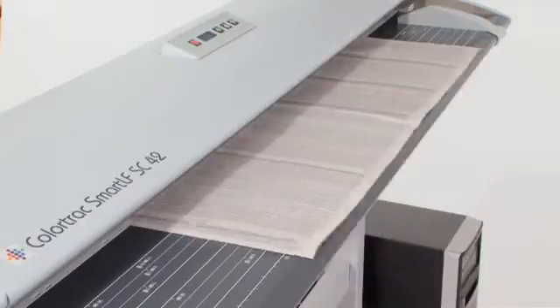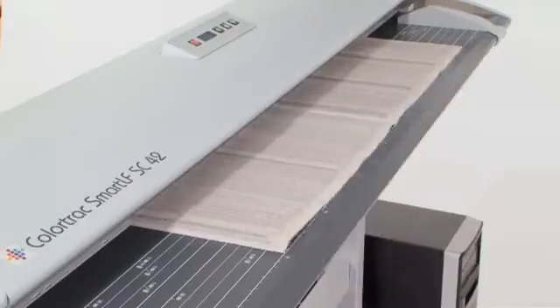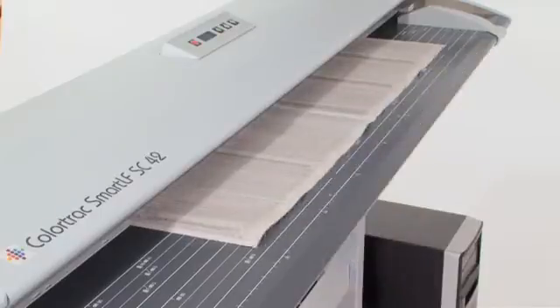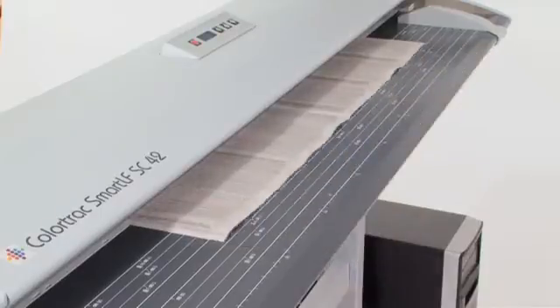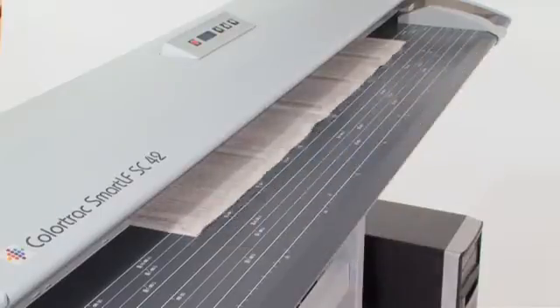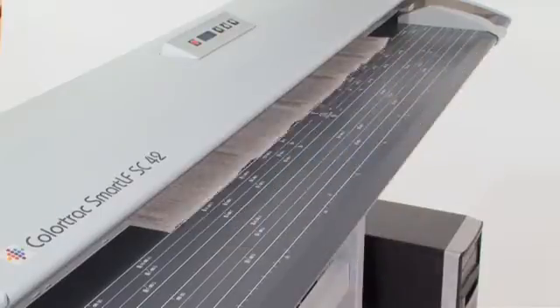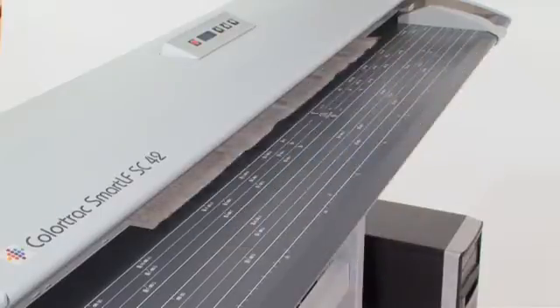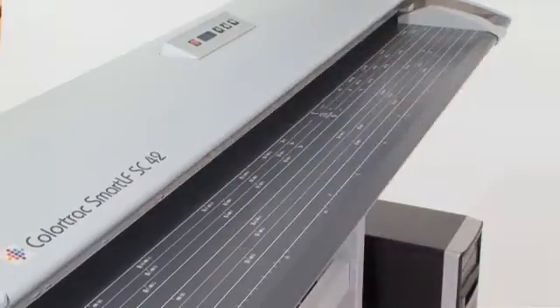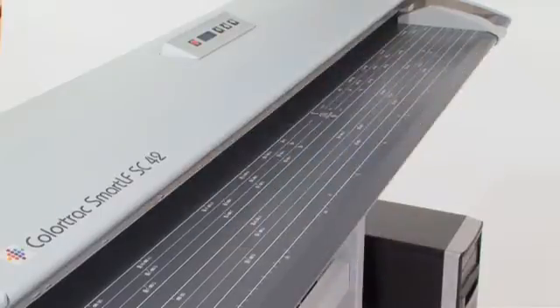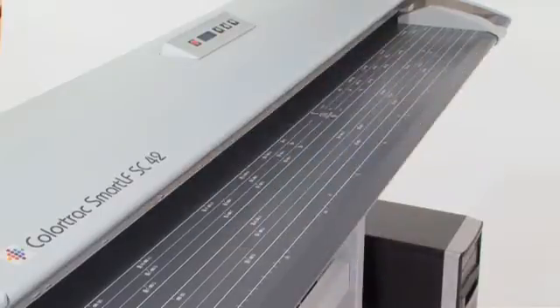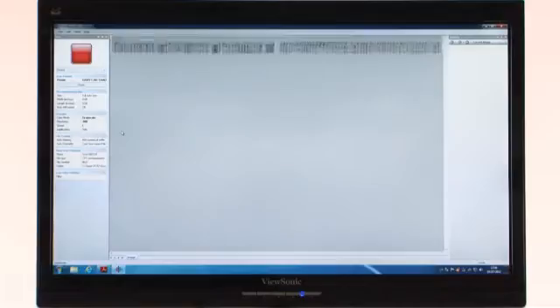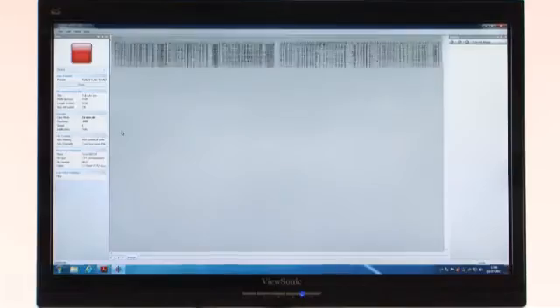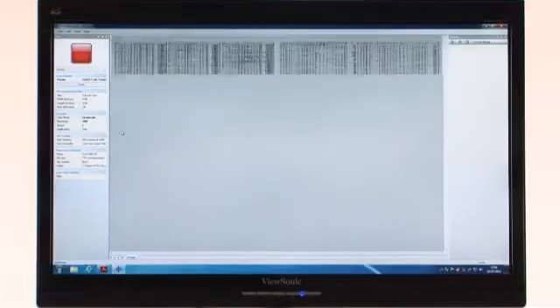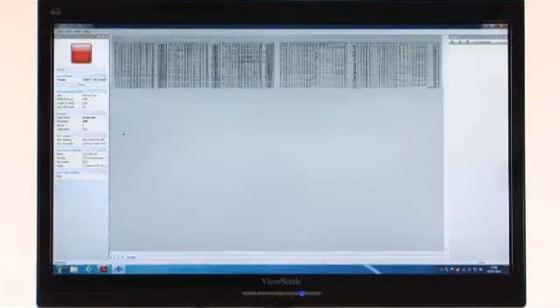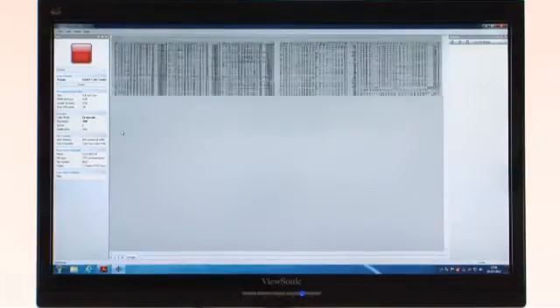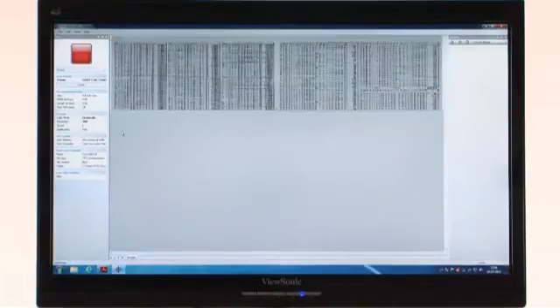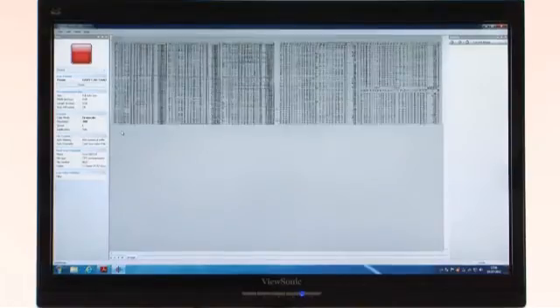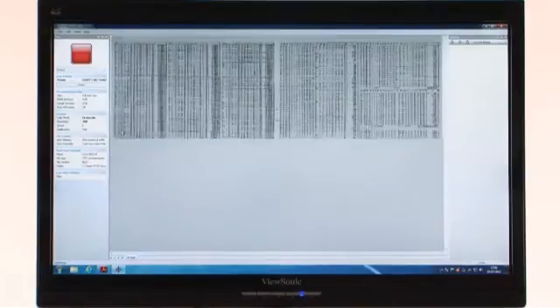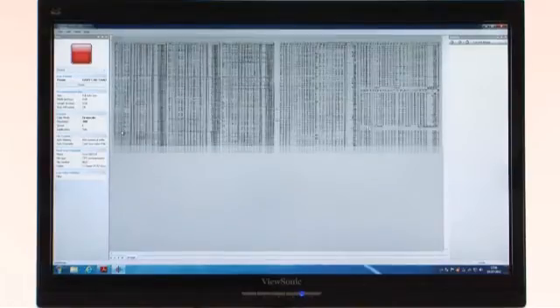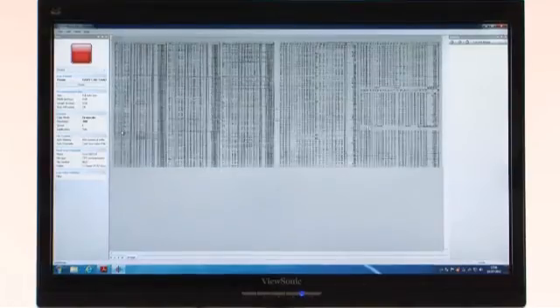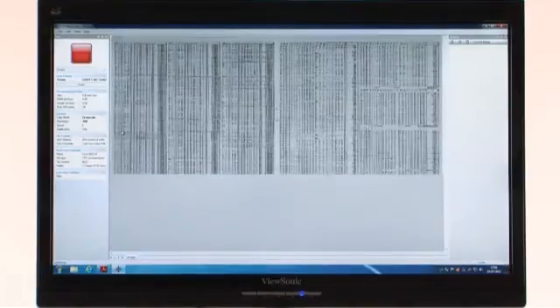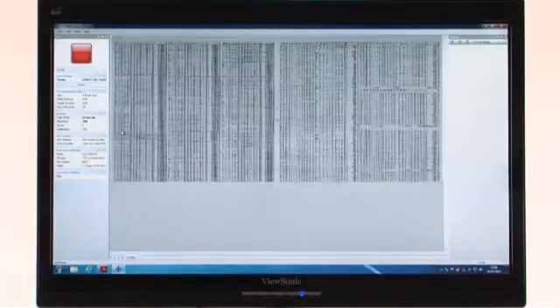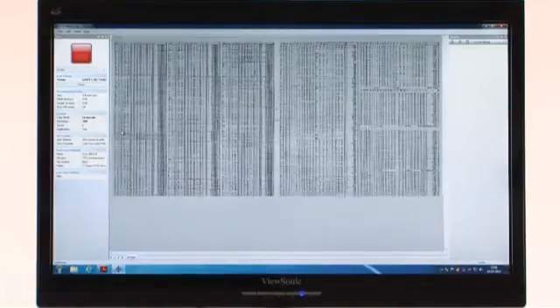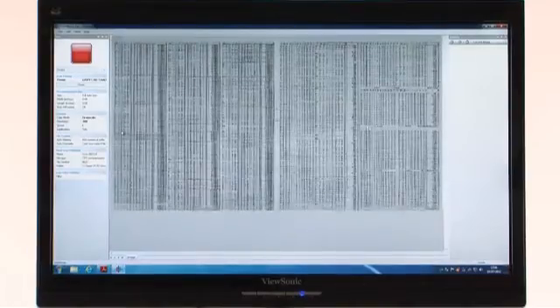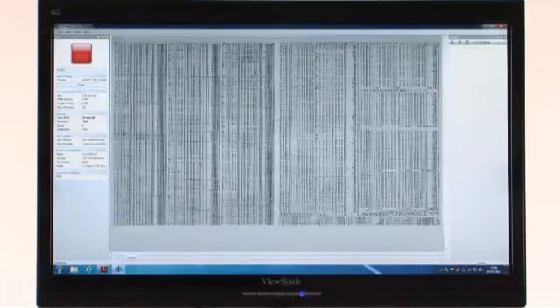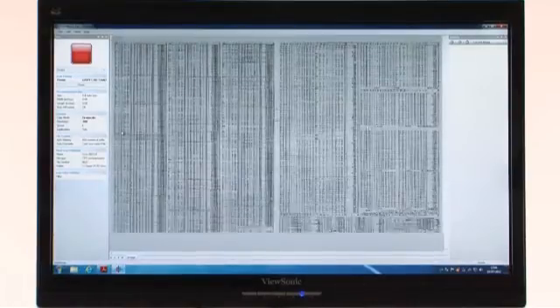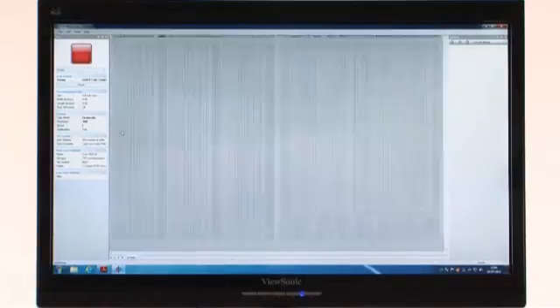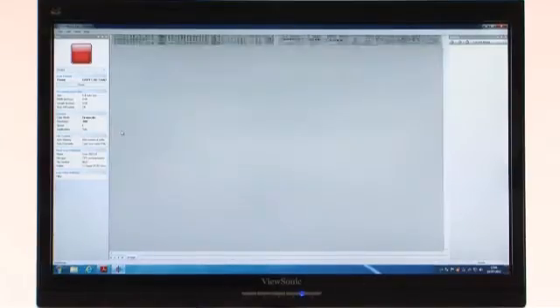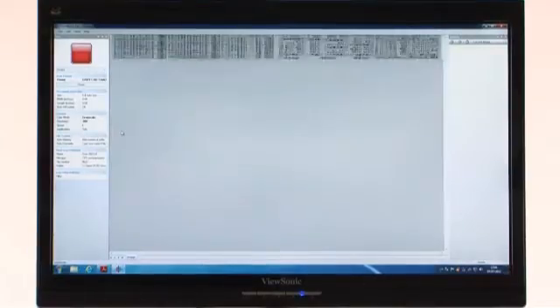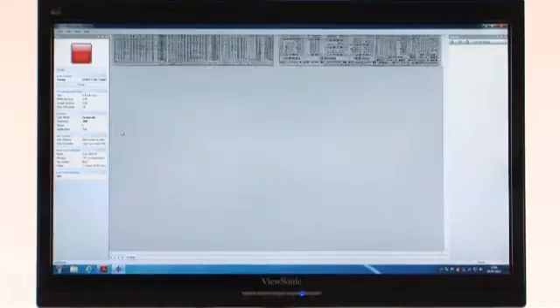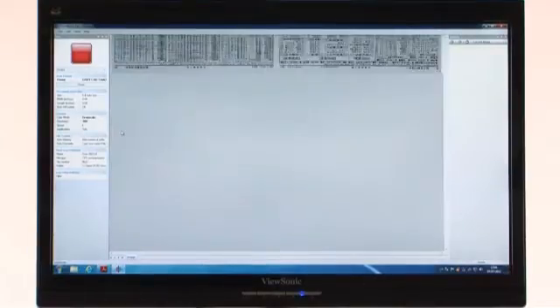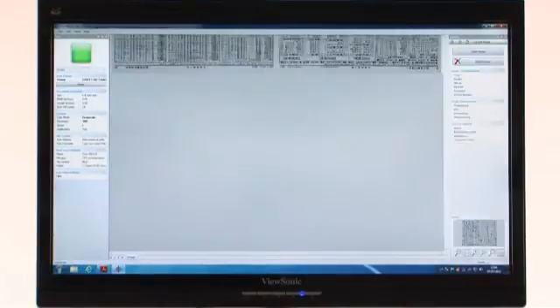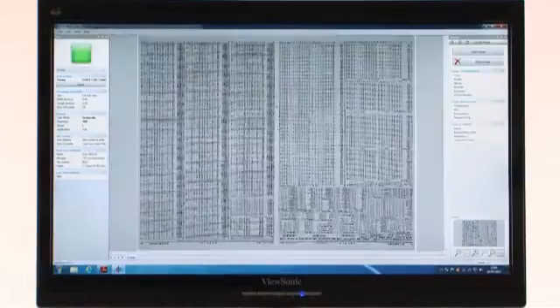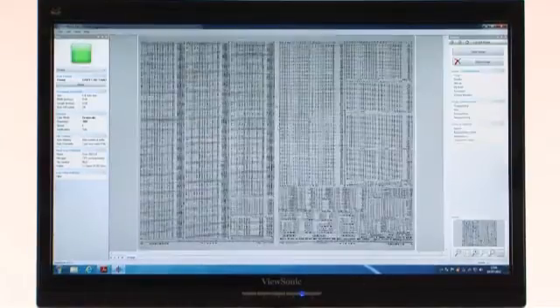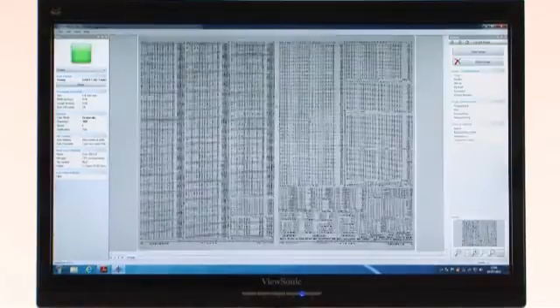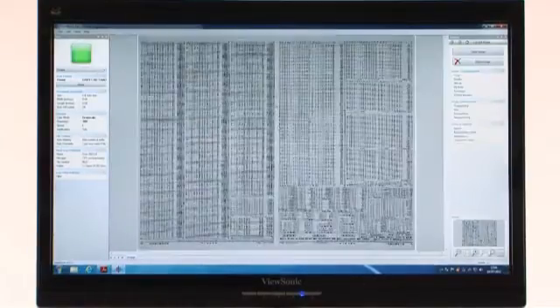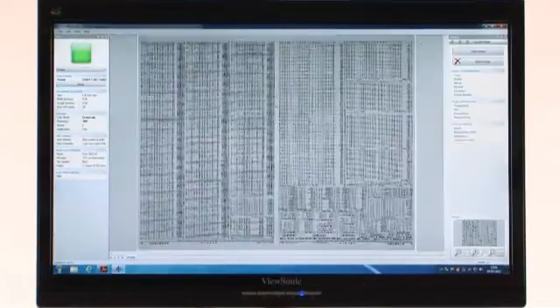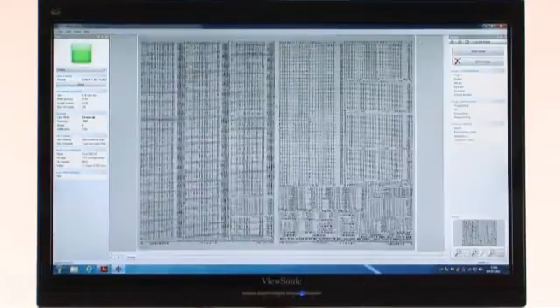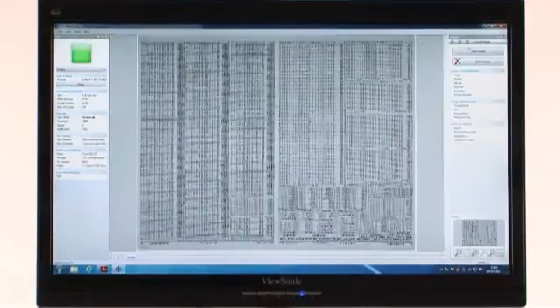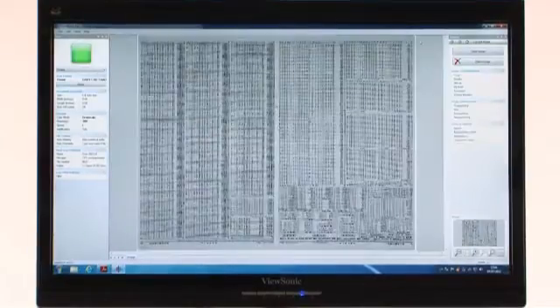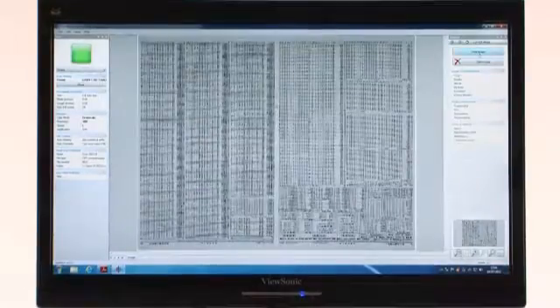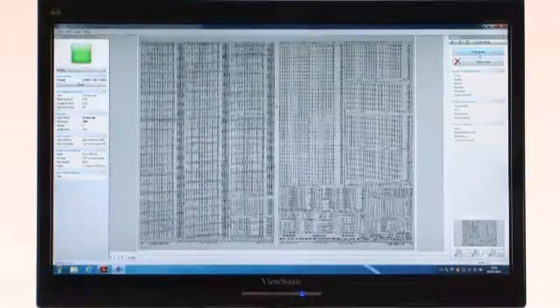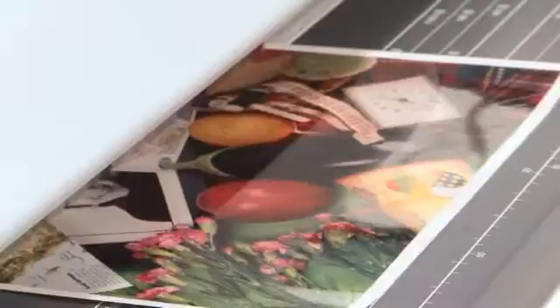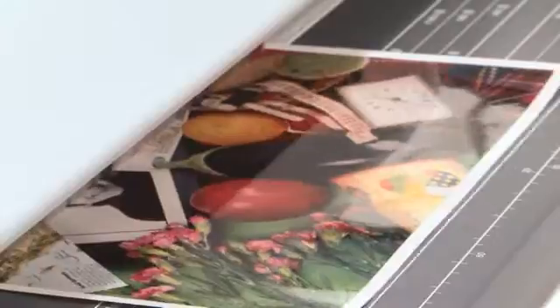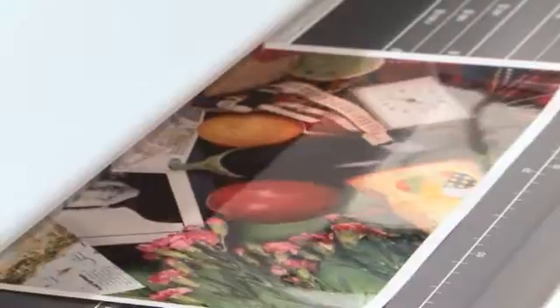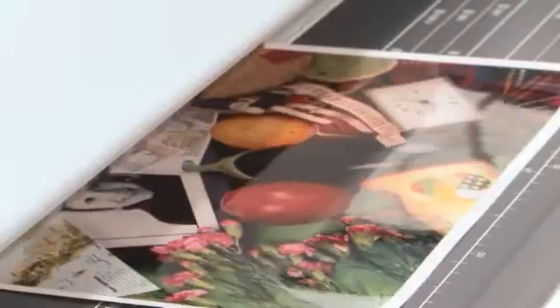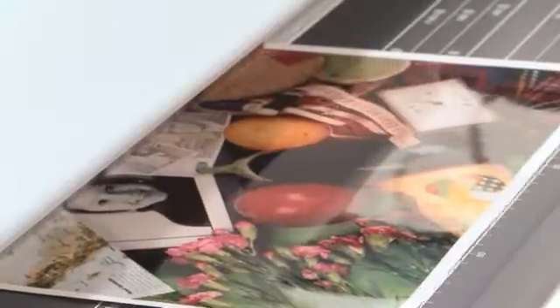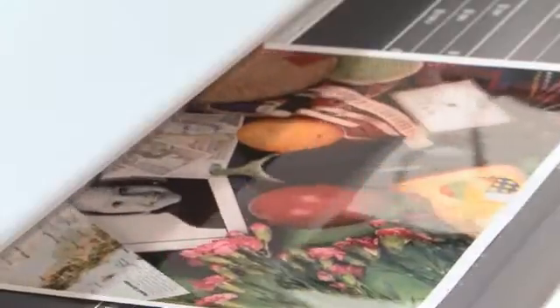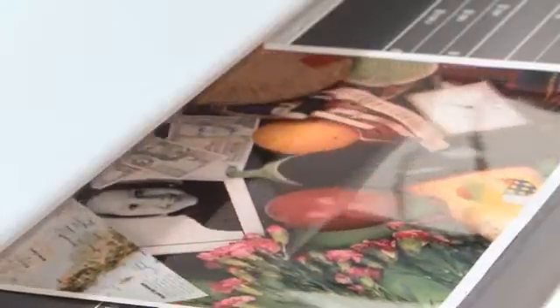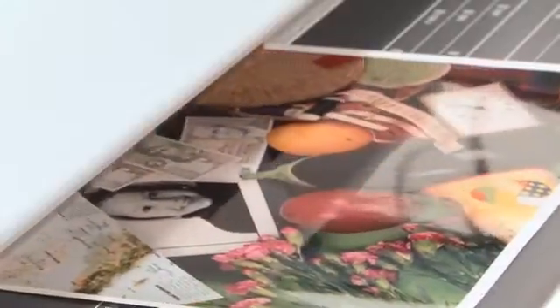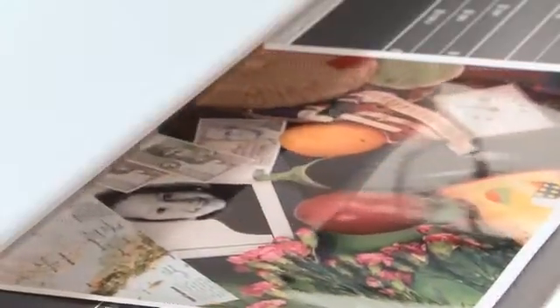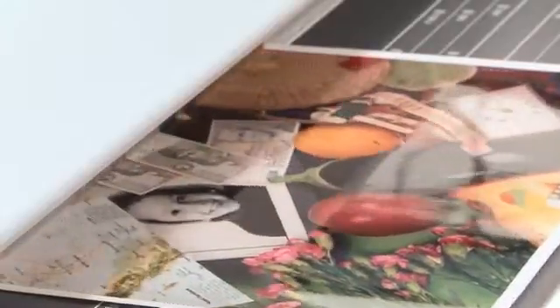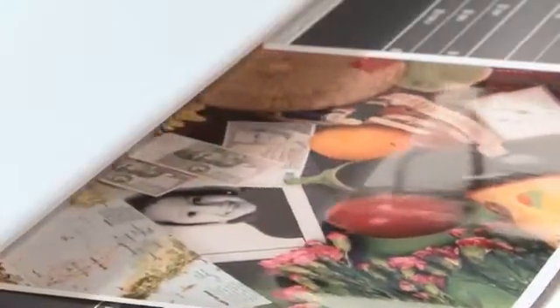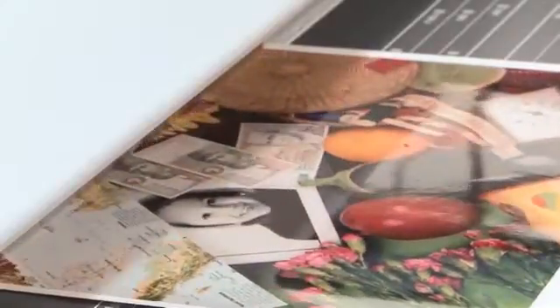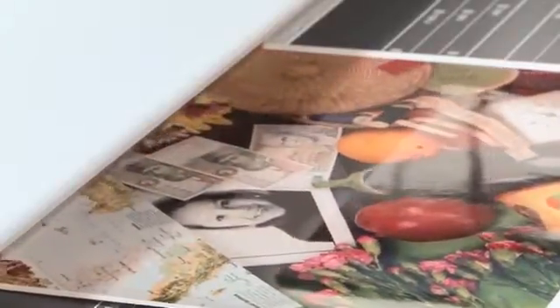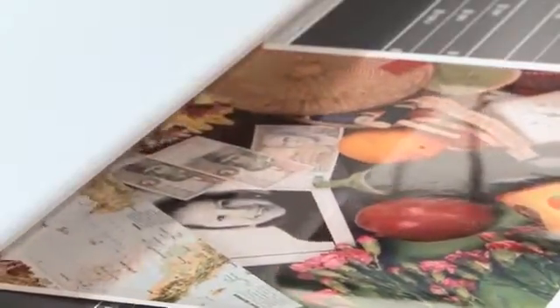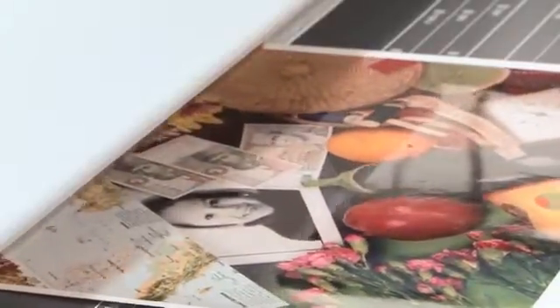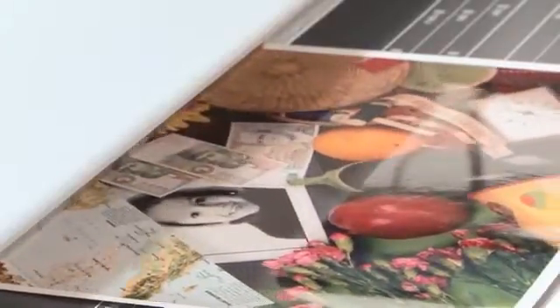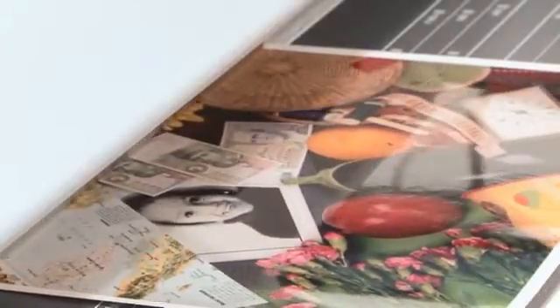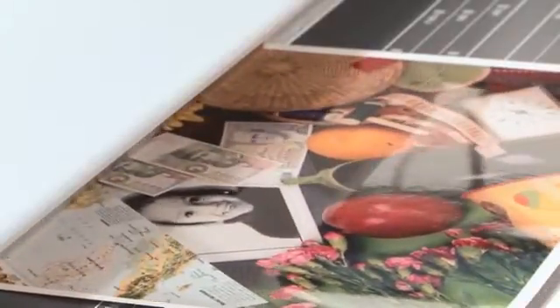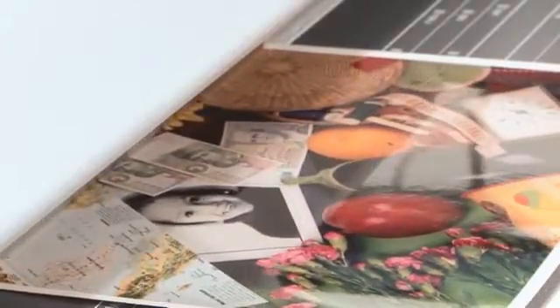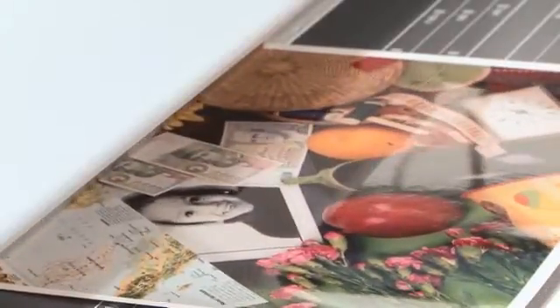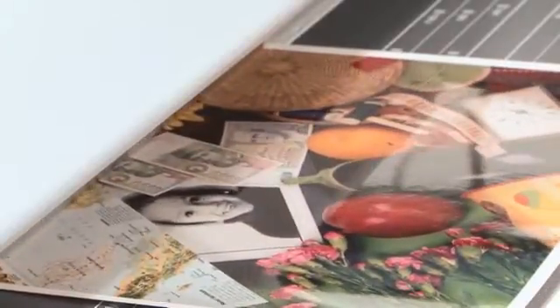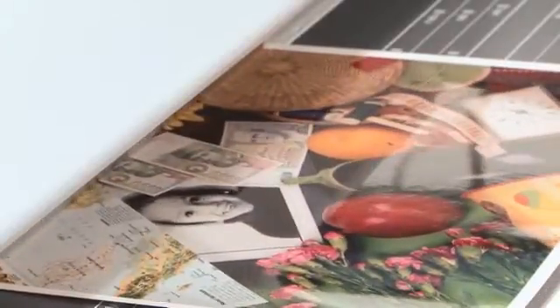Every scan, your image is accurate, shadow-free and crease-free. The SC Series Scanner also delivers unbeatable color image quality.